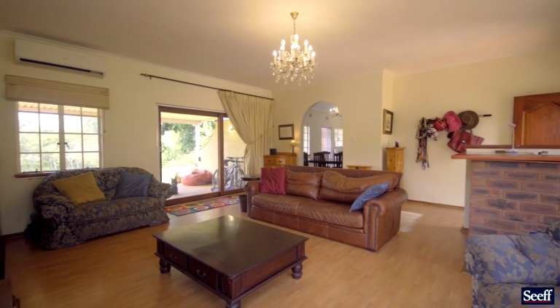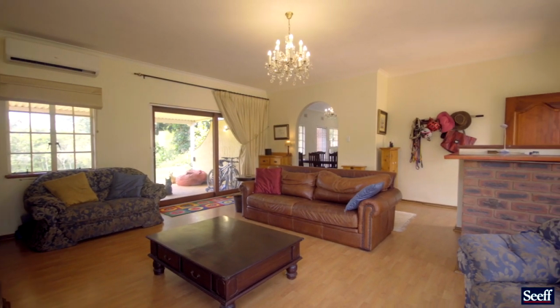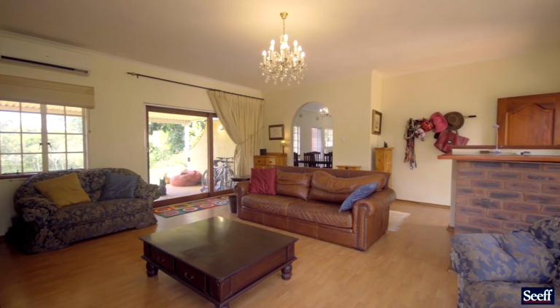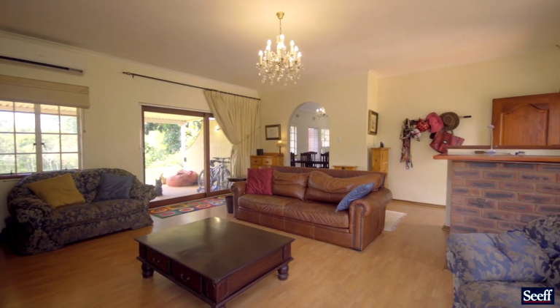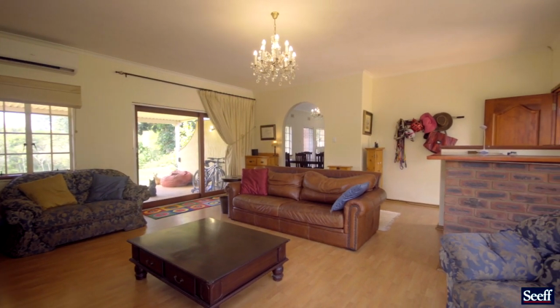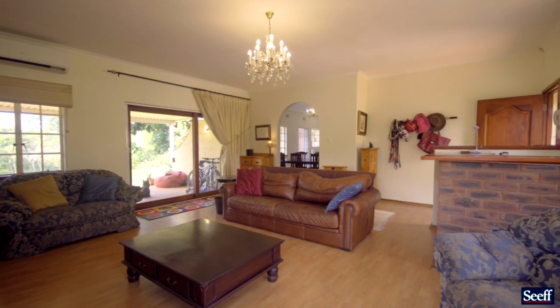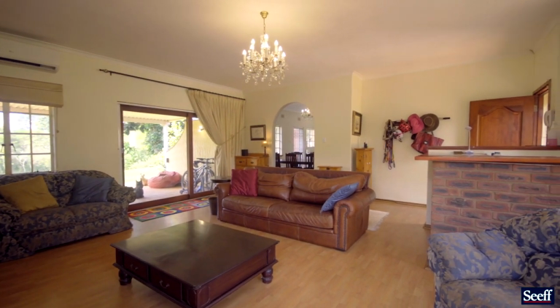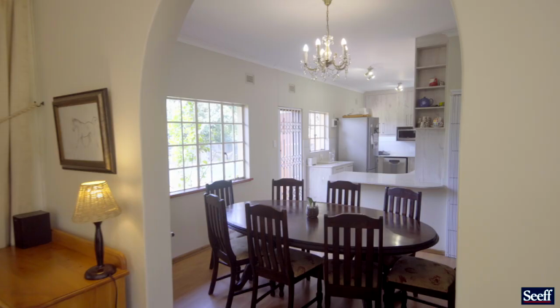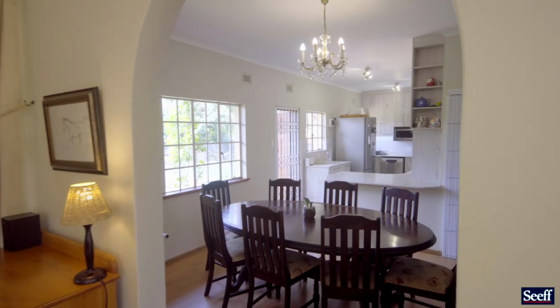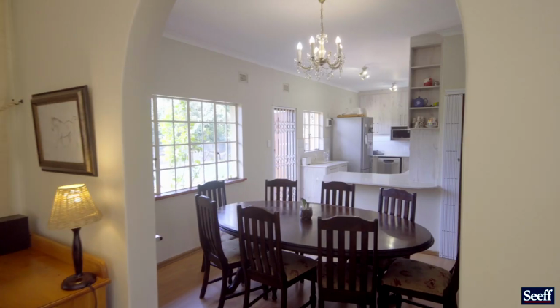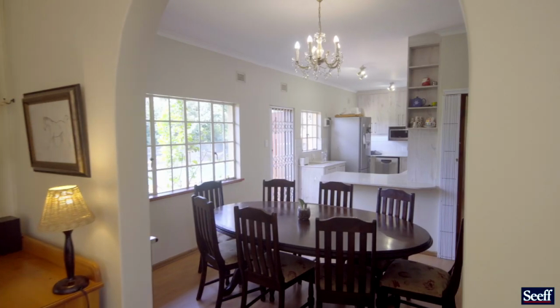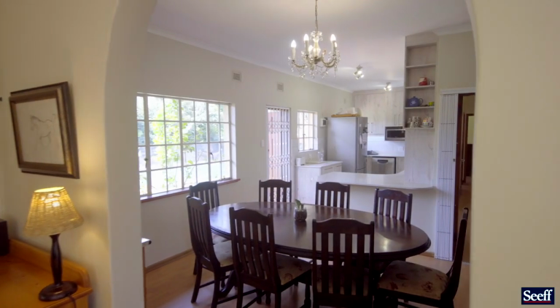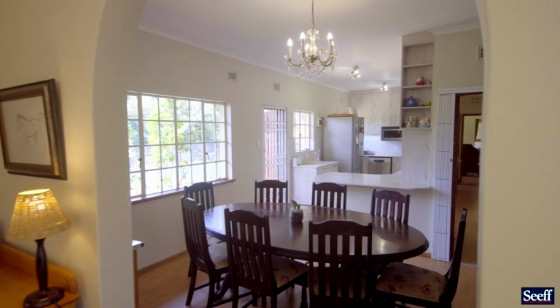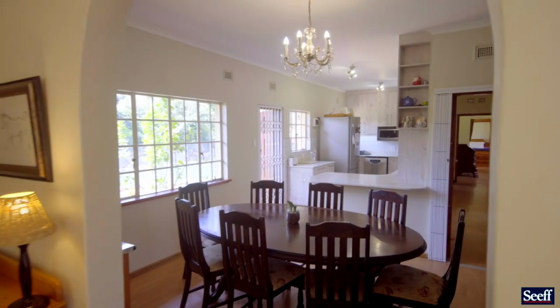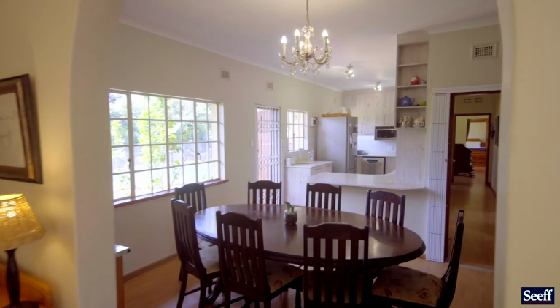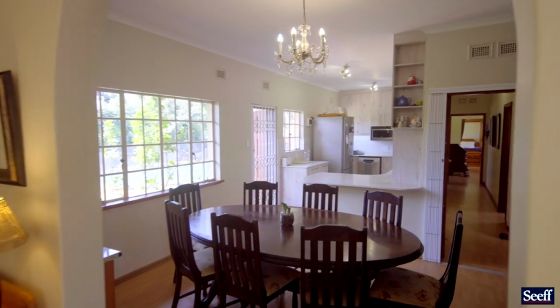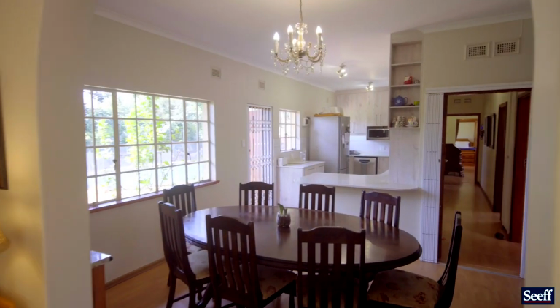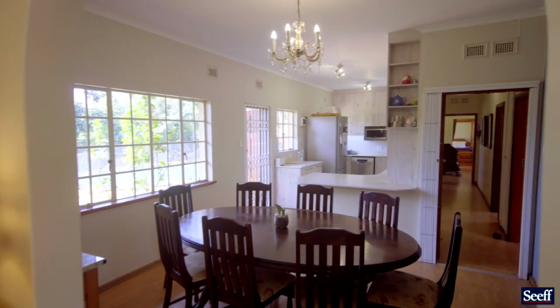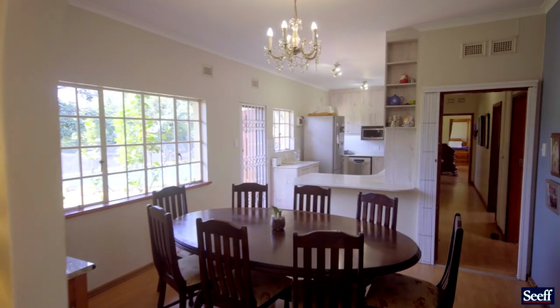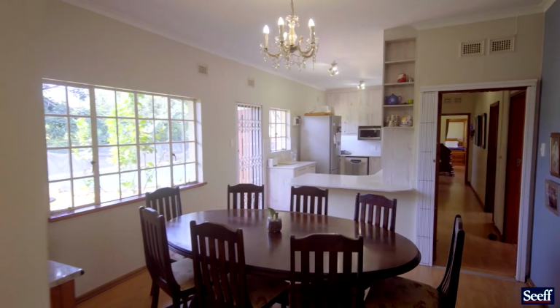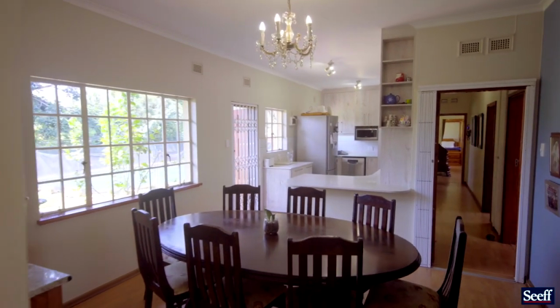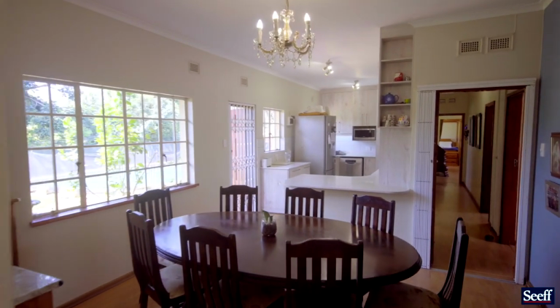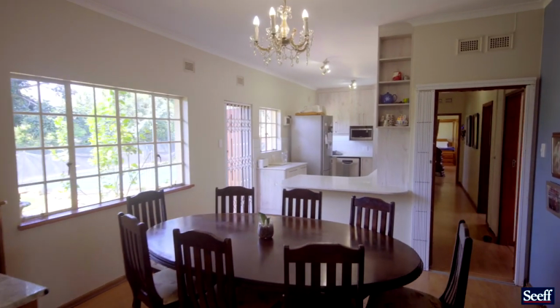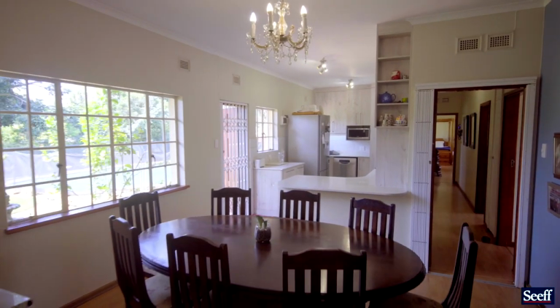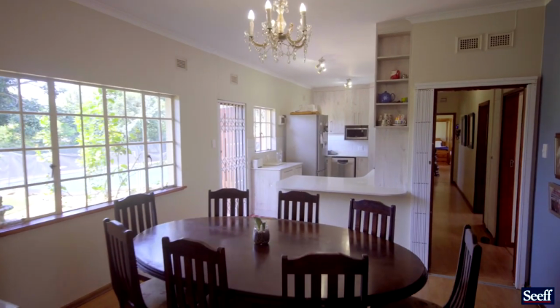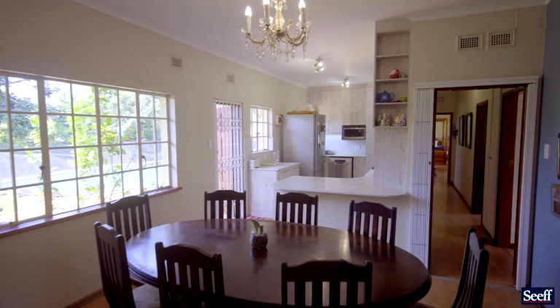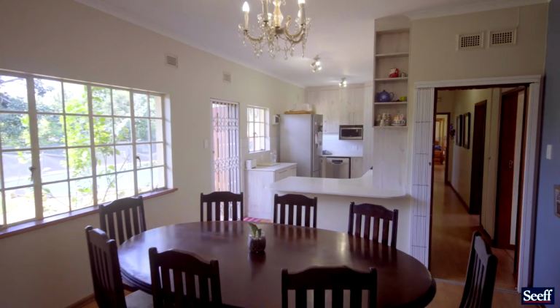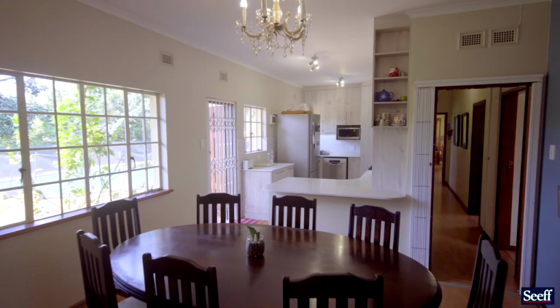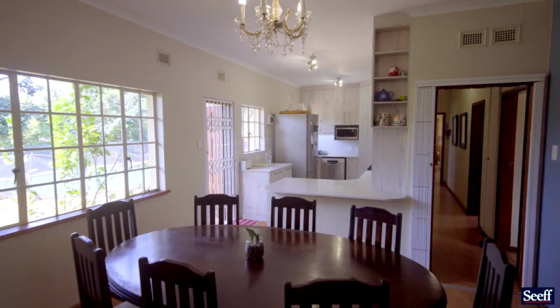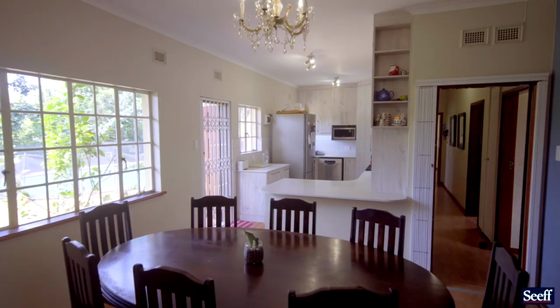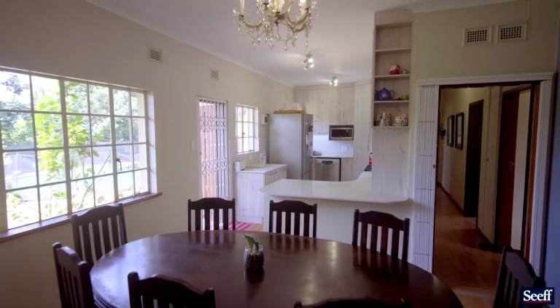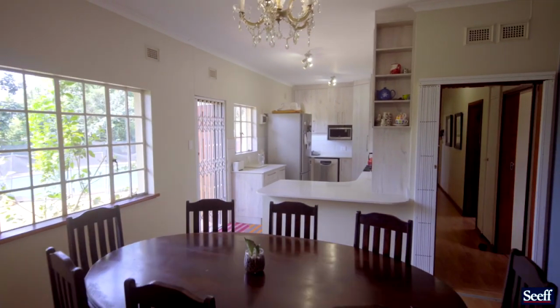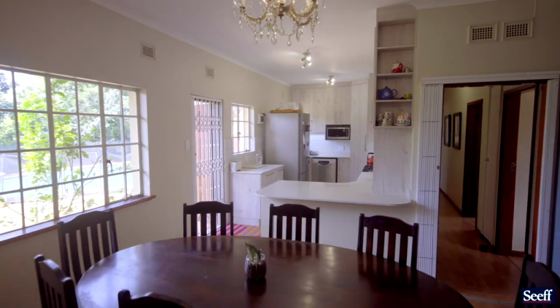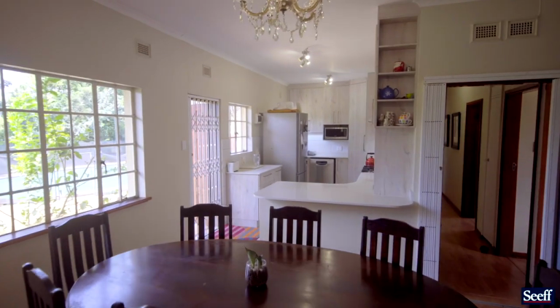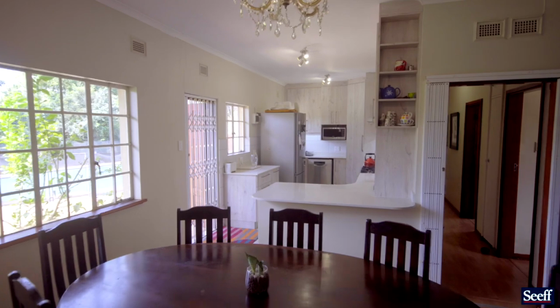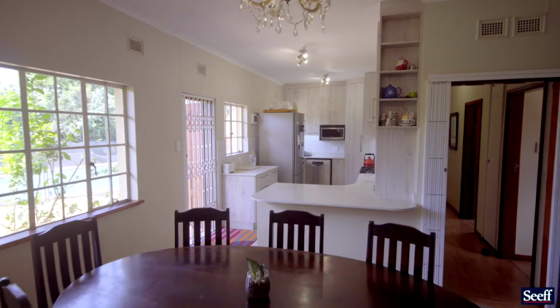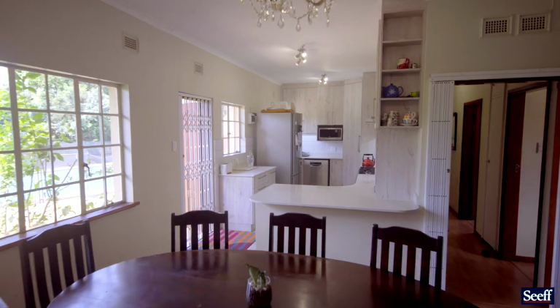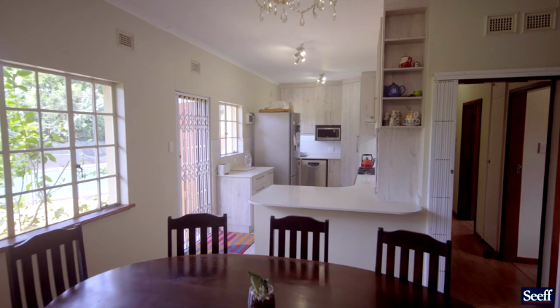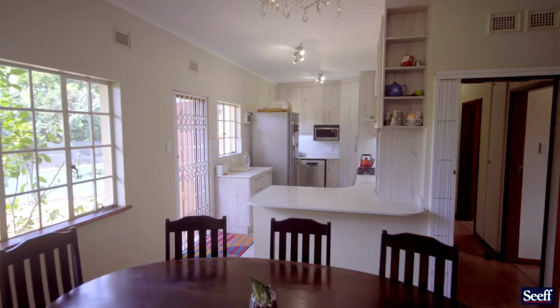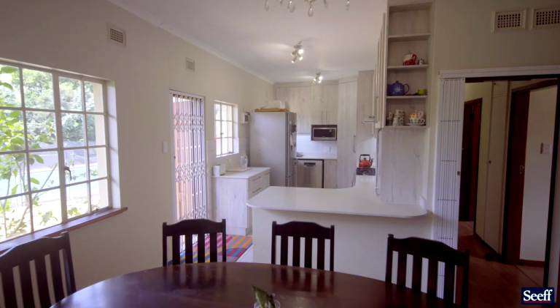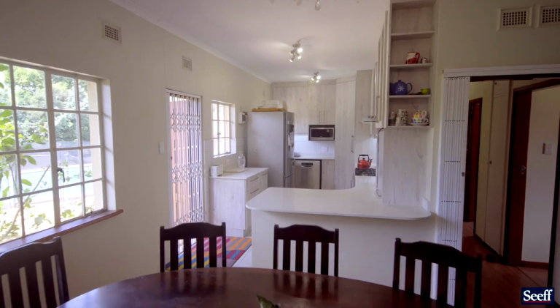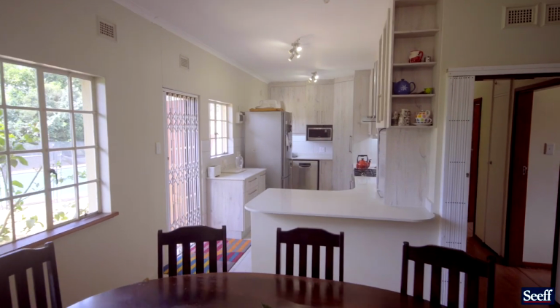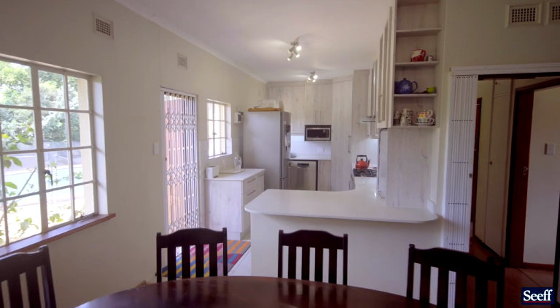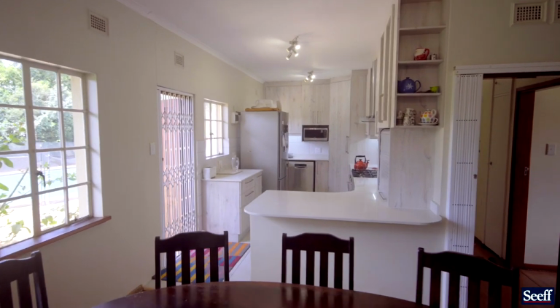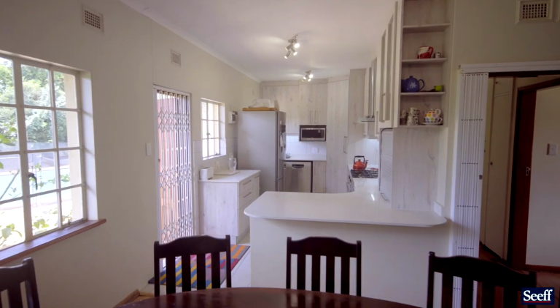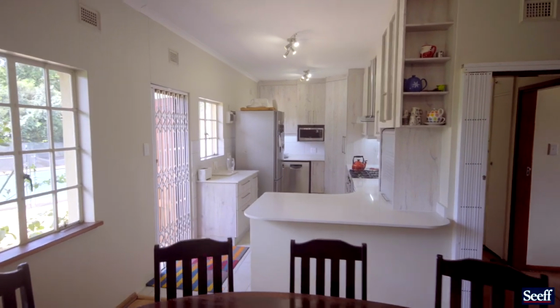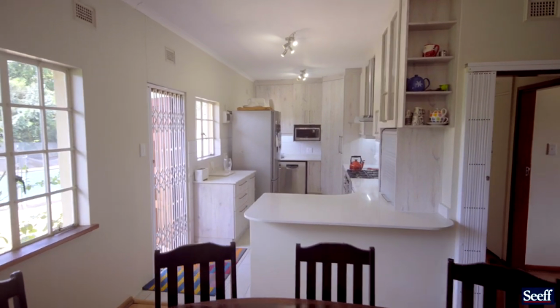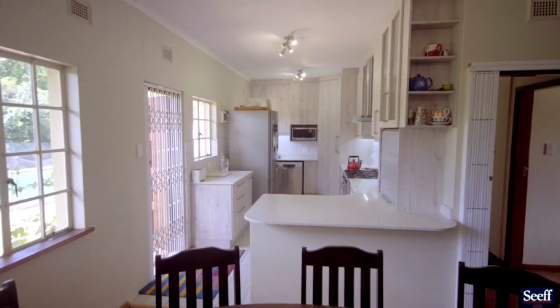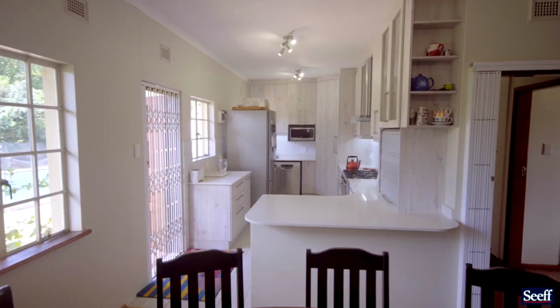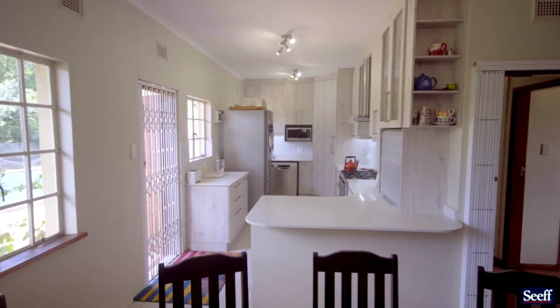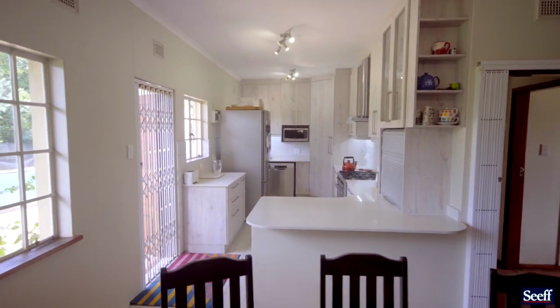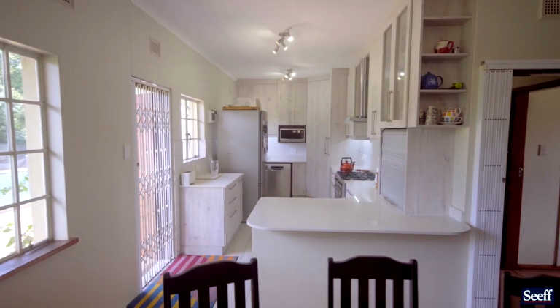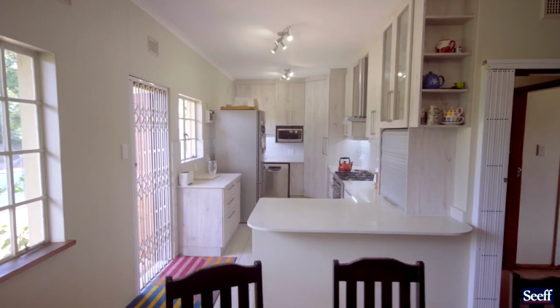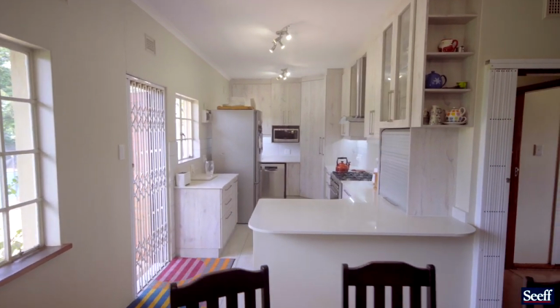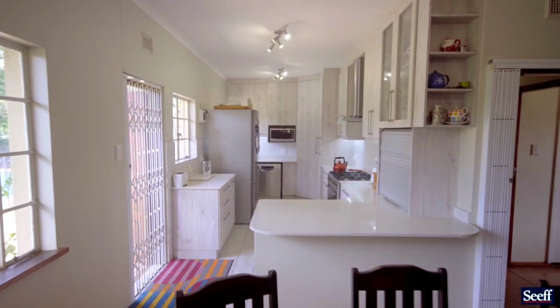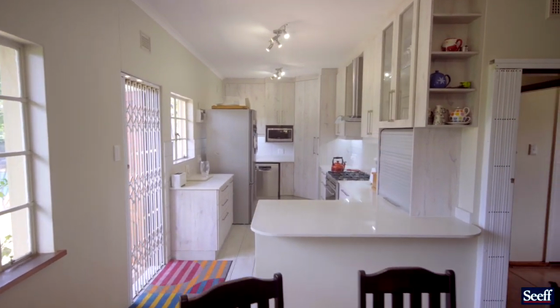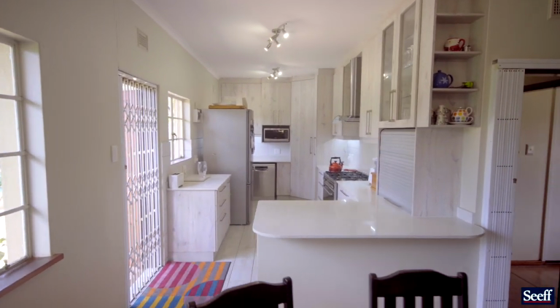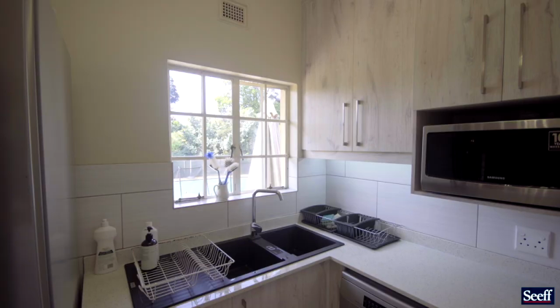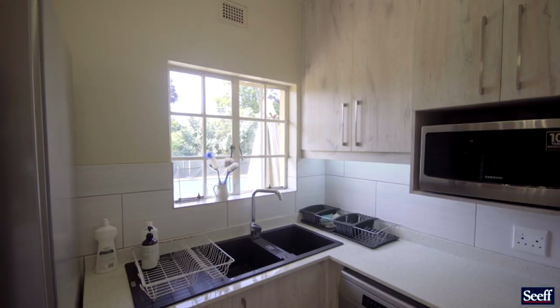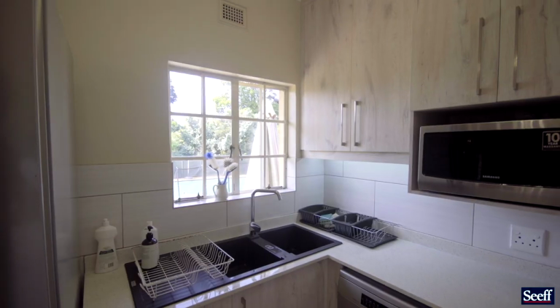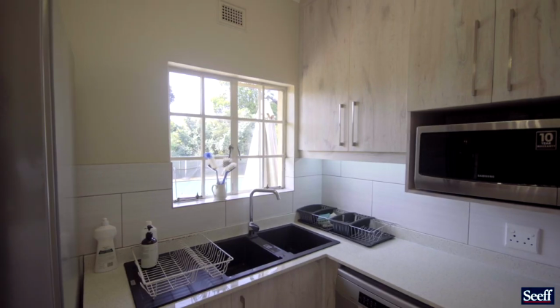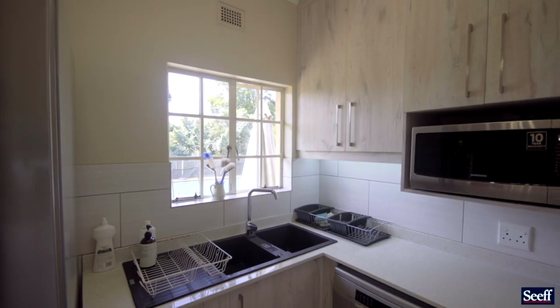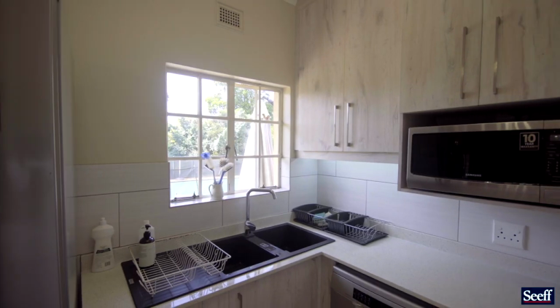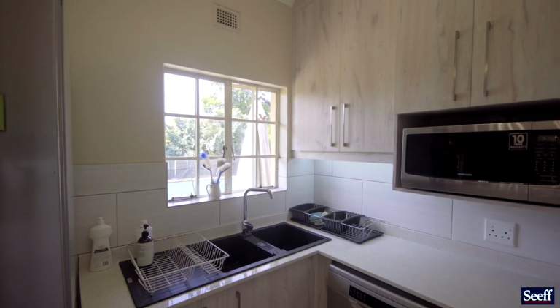The separate dining area is adjacent to the modern kitchen, making entertaining a breeze.